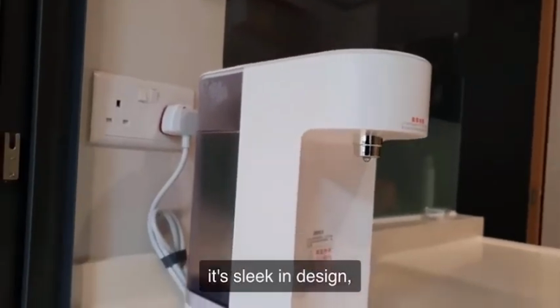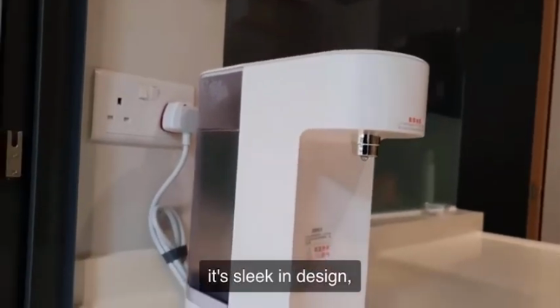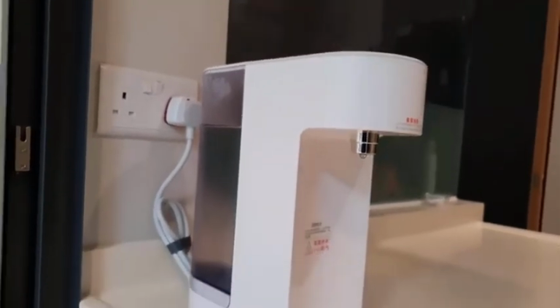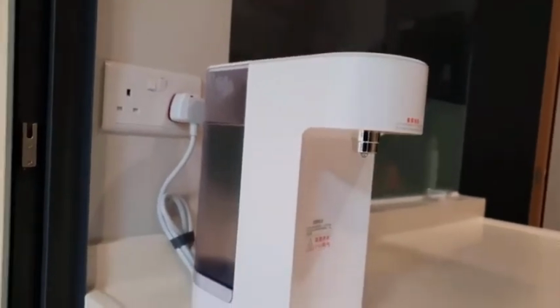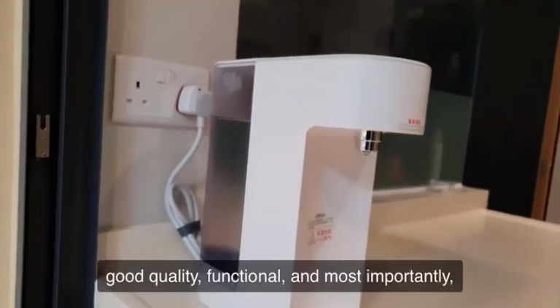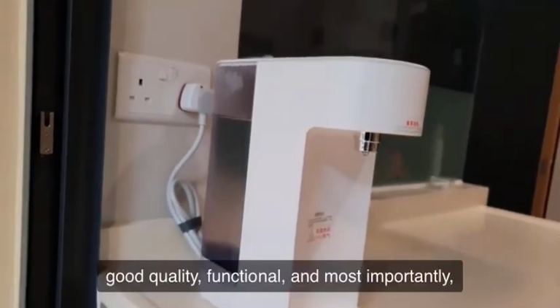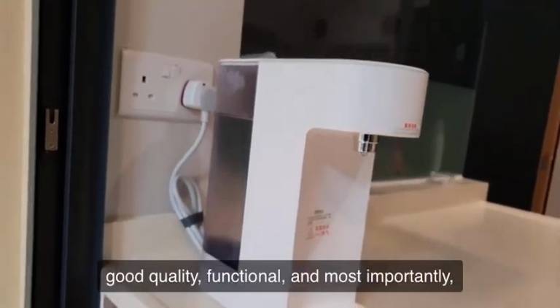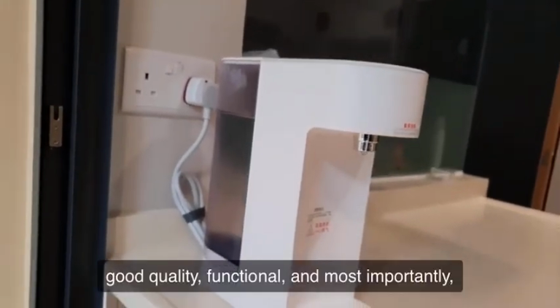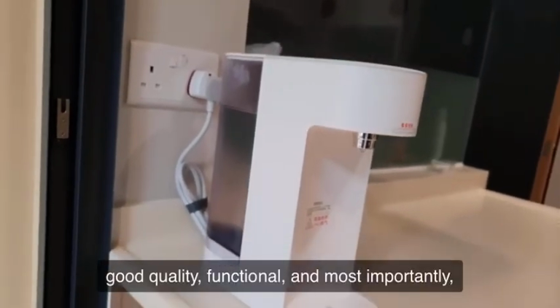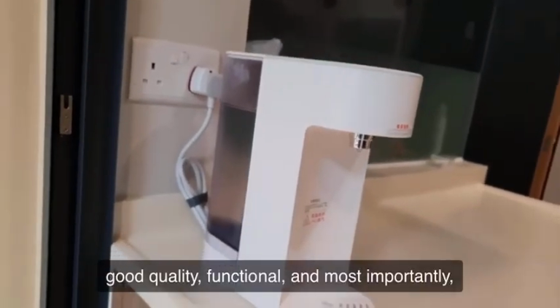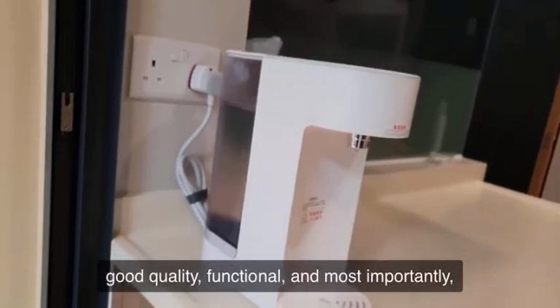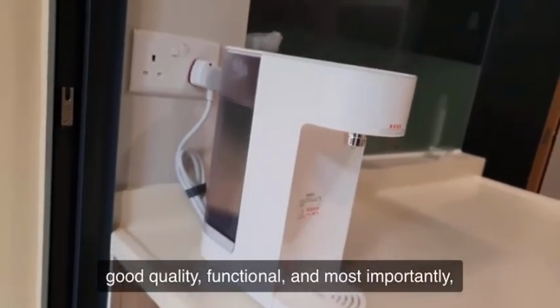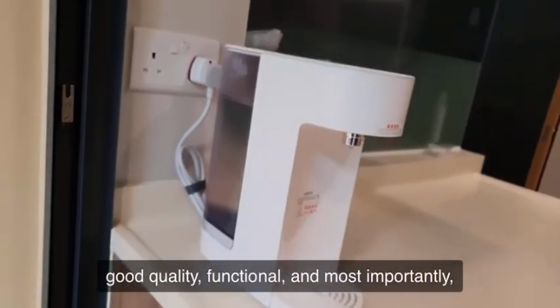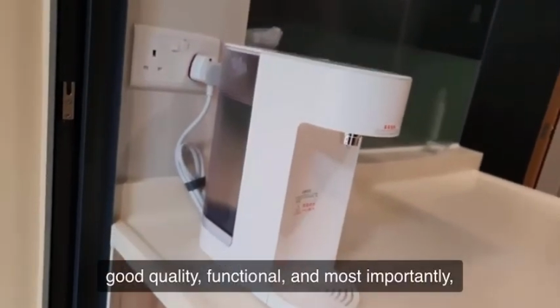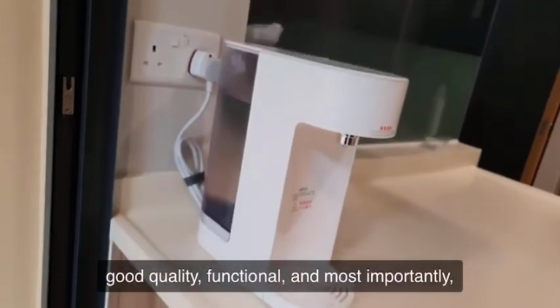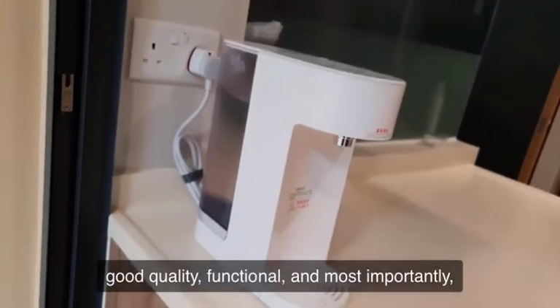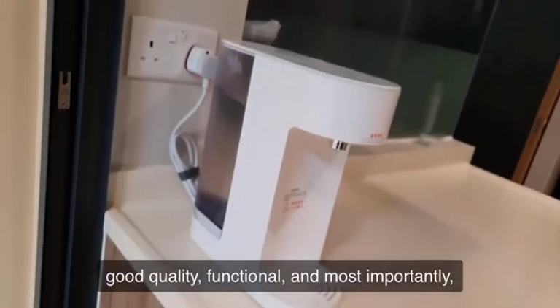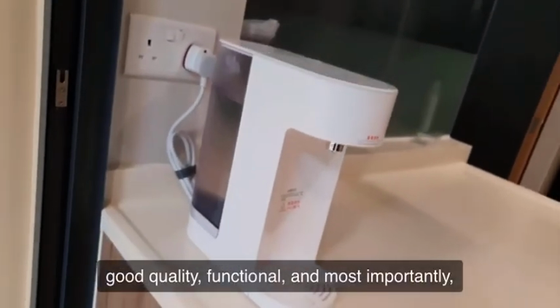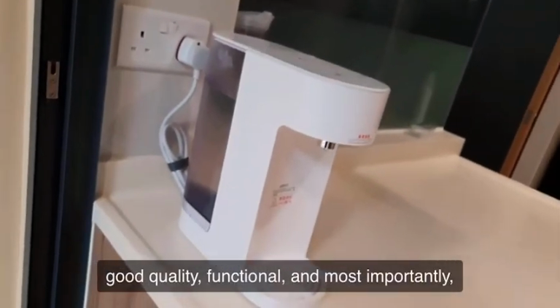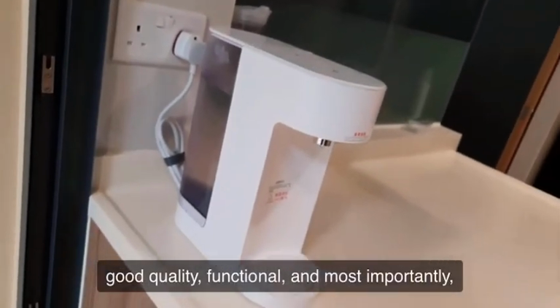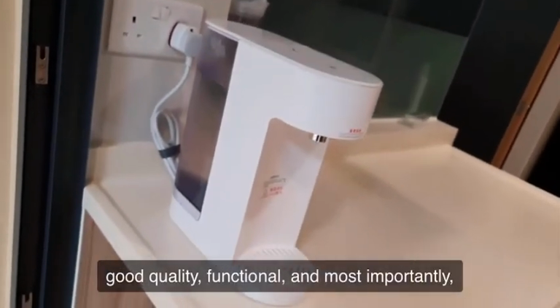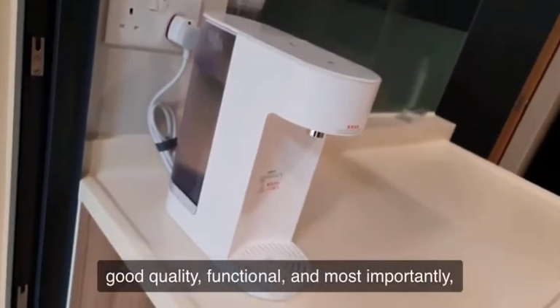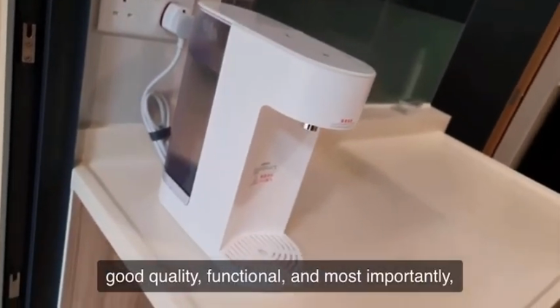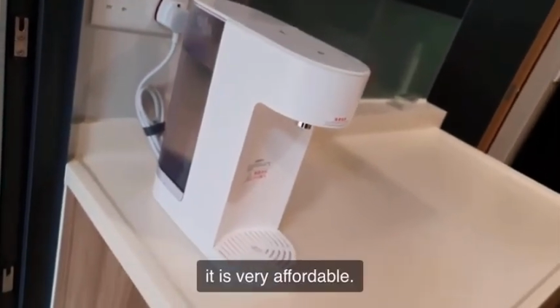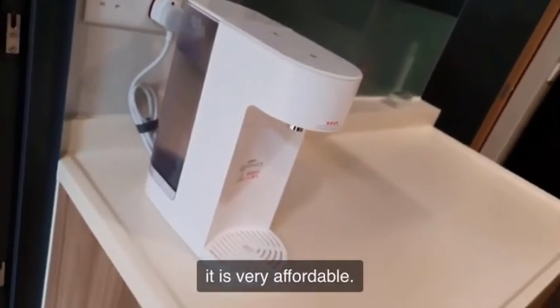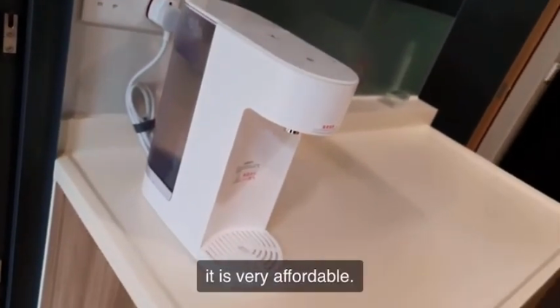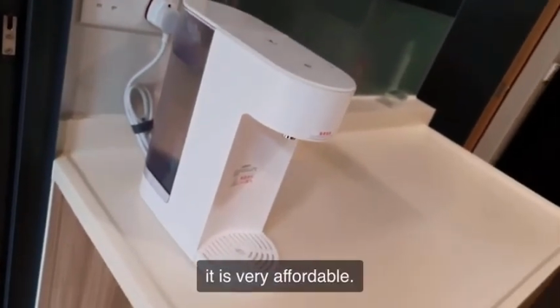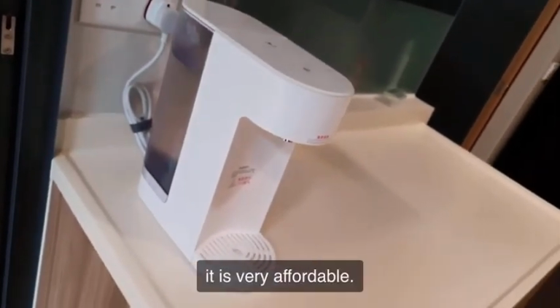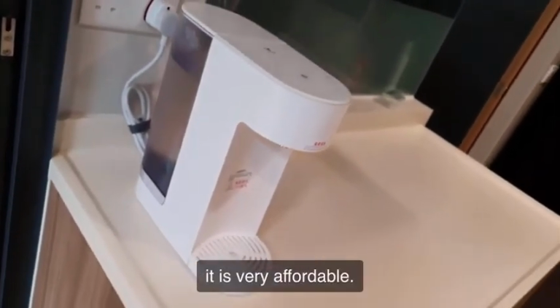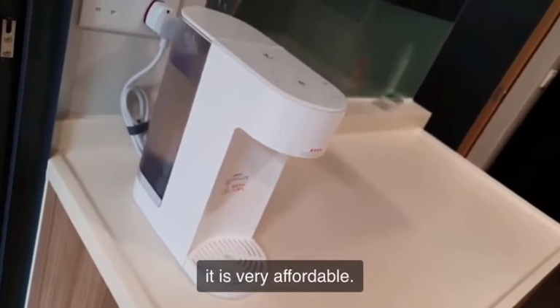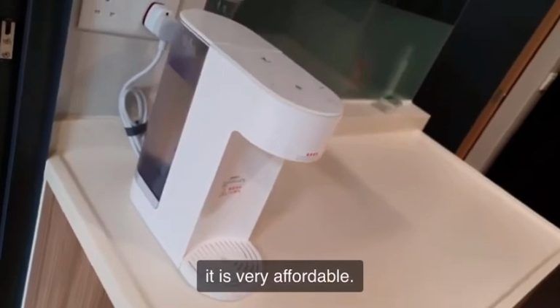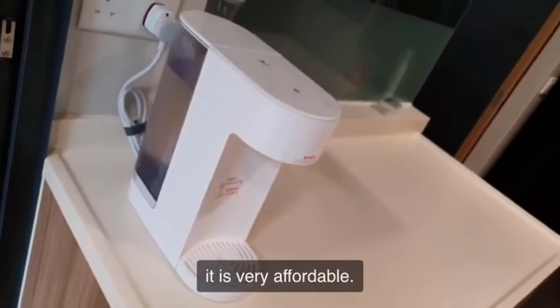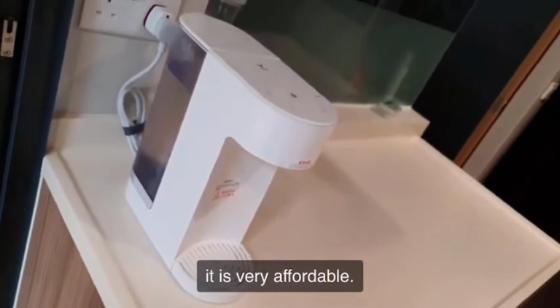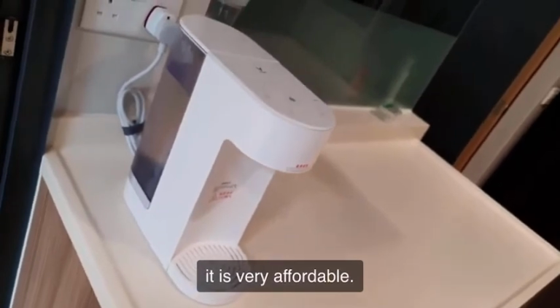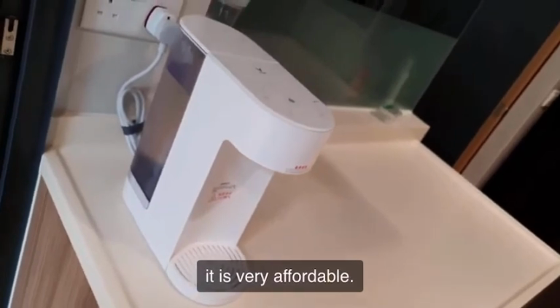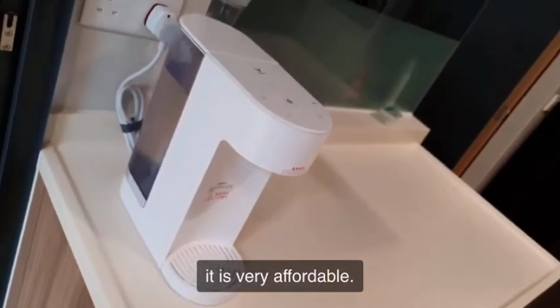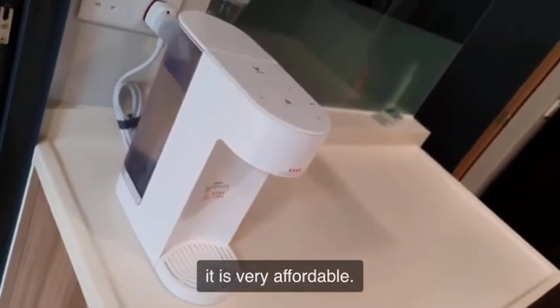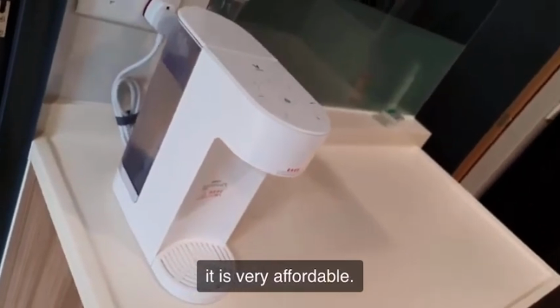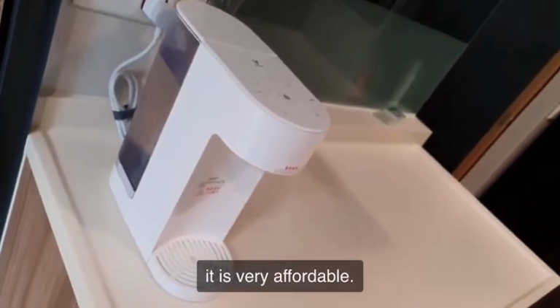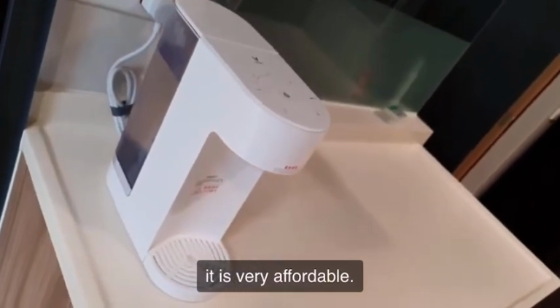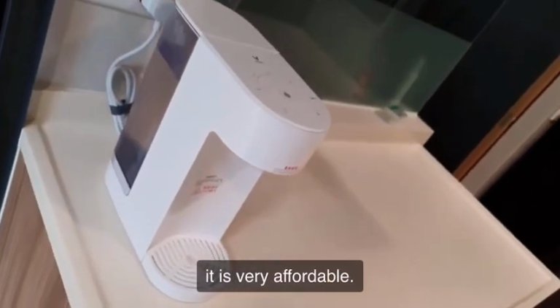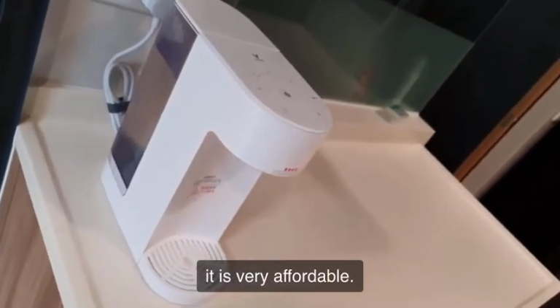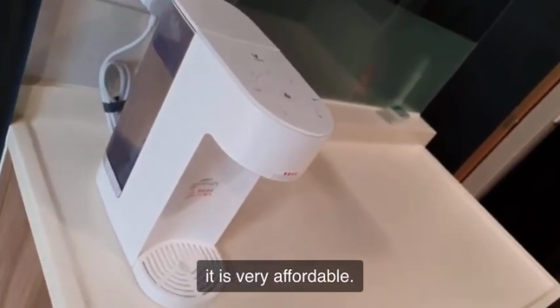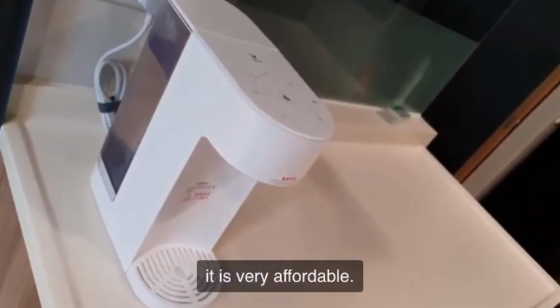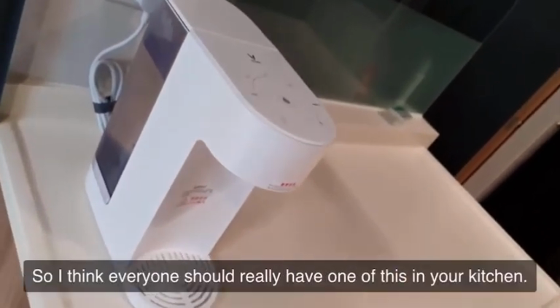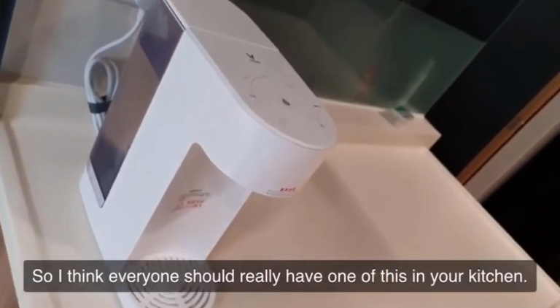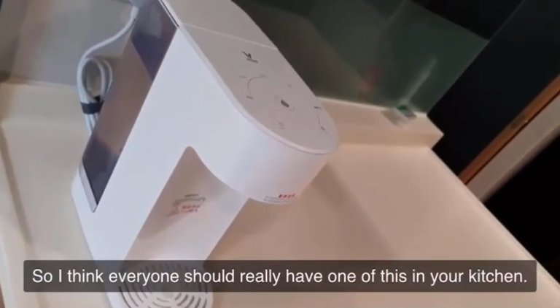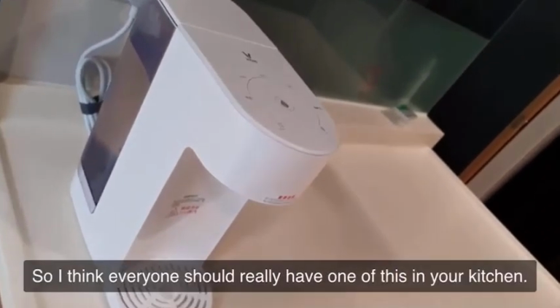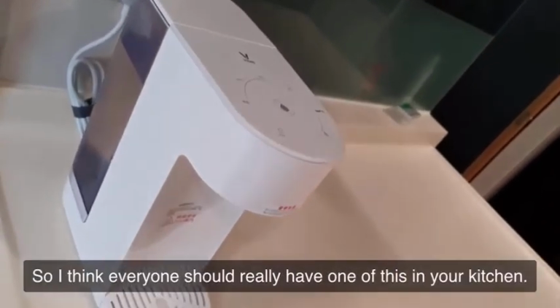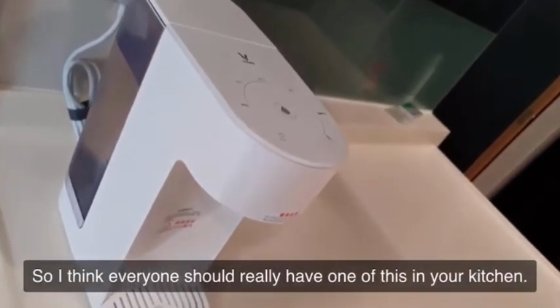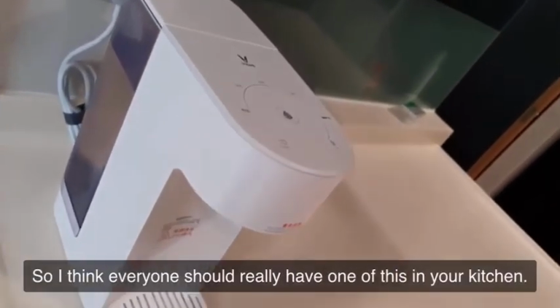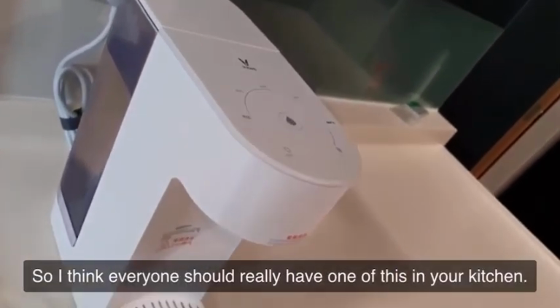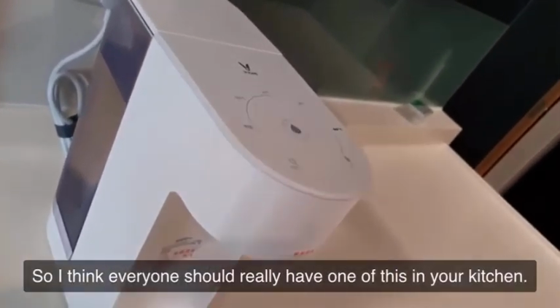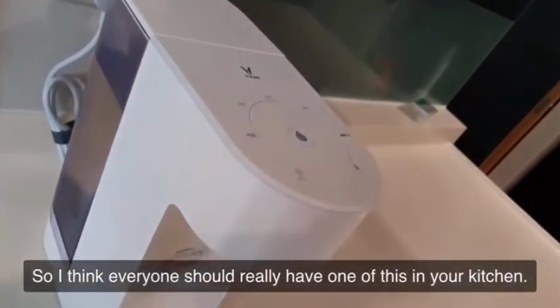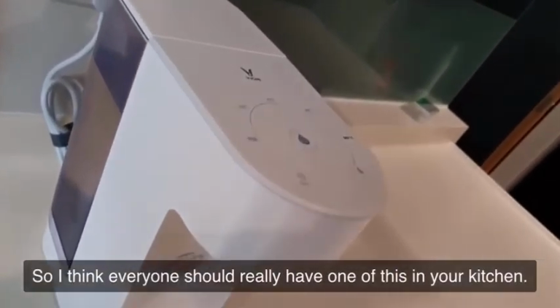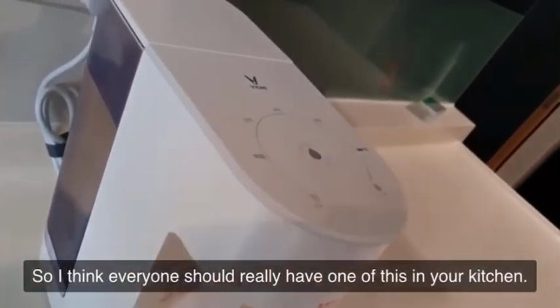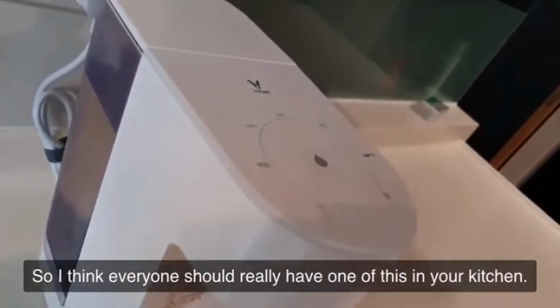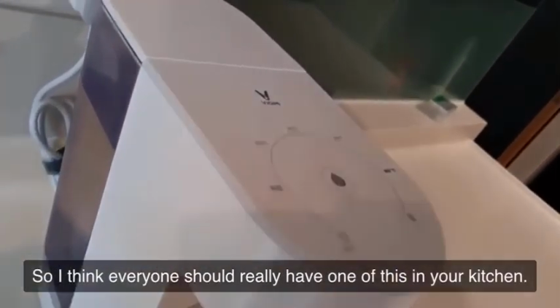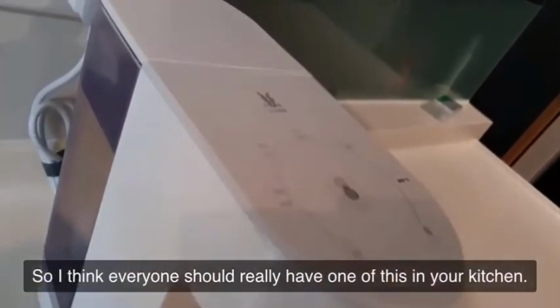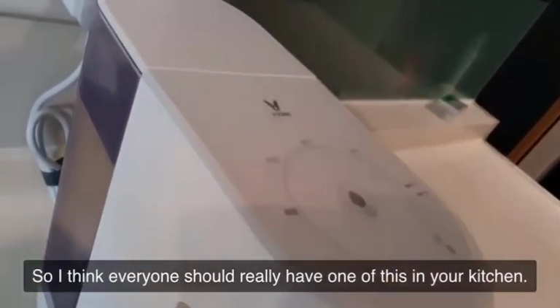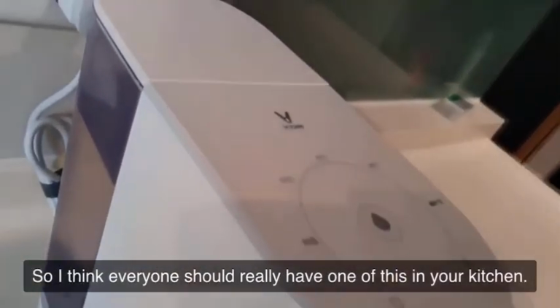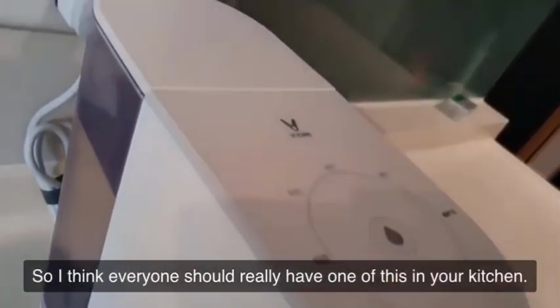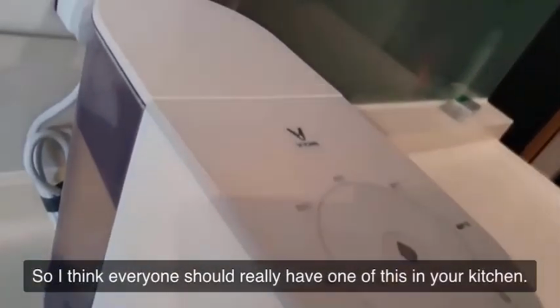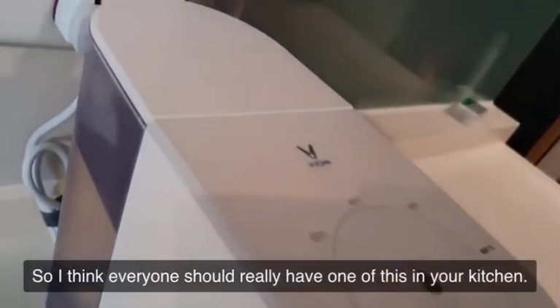good quality, functional, and most importantly it is very affordable. So I think everyone should really have one of these in your kitchen.